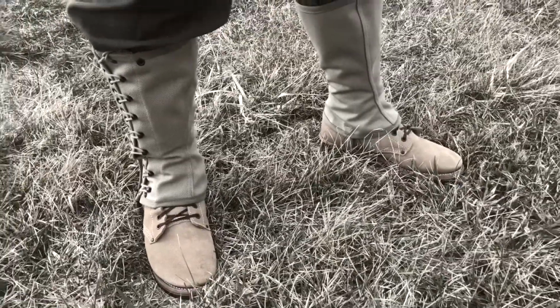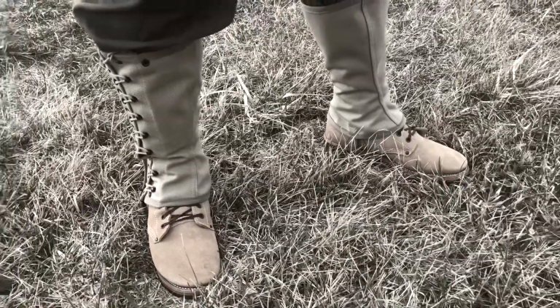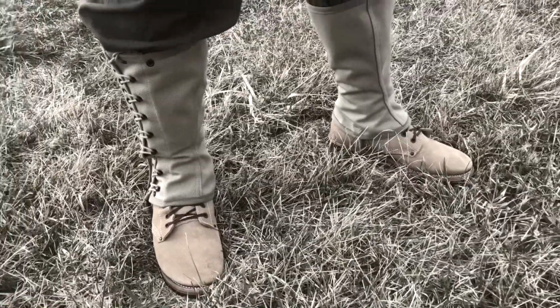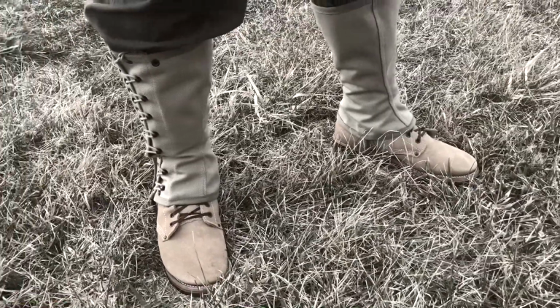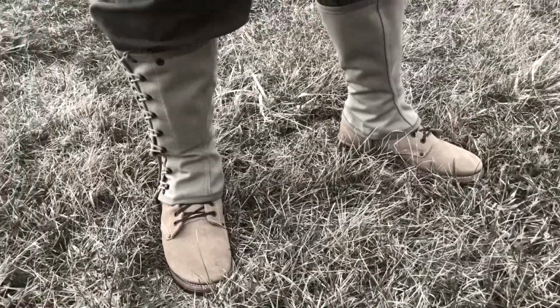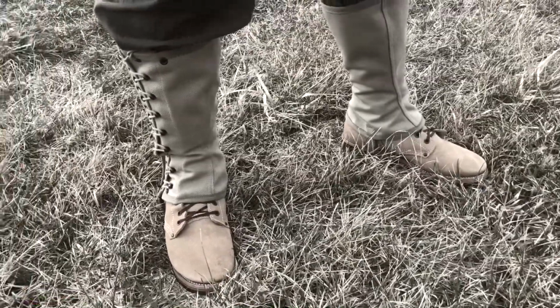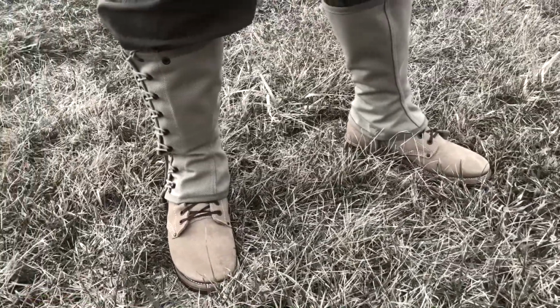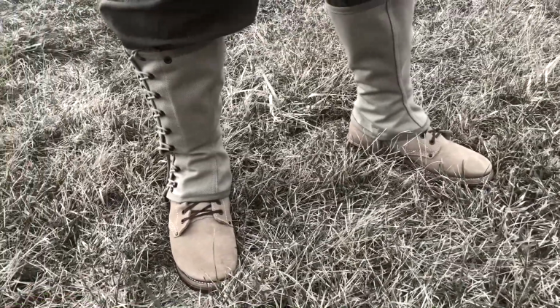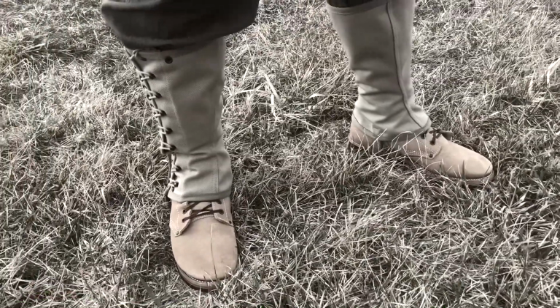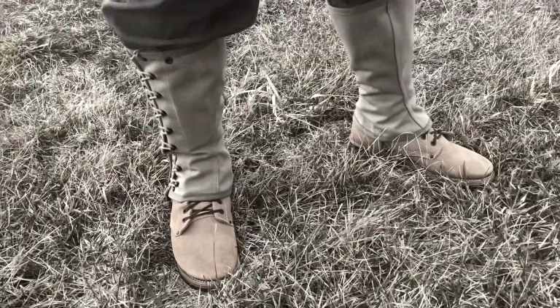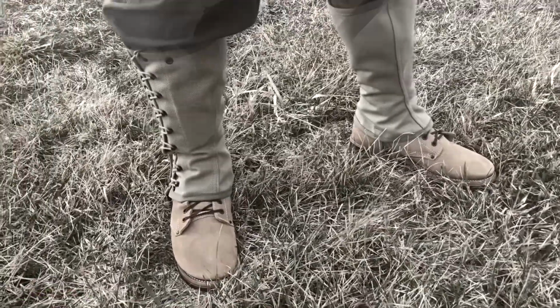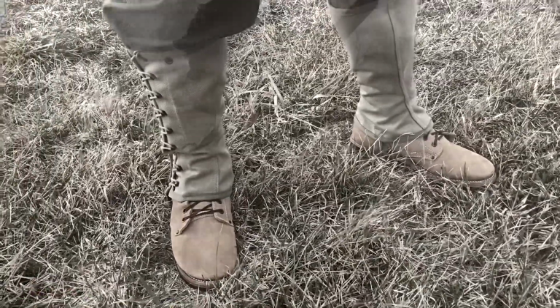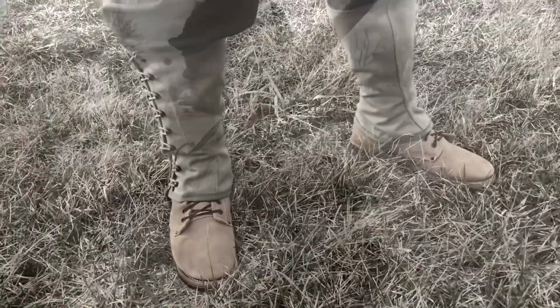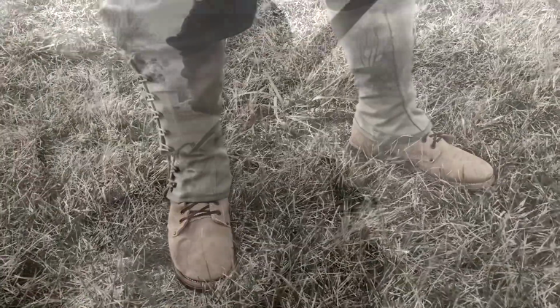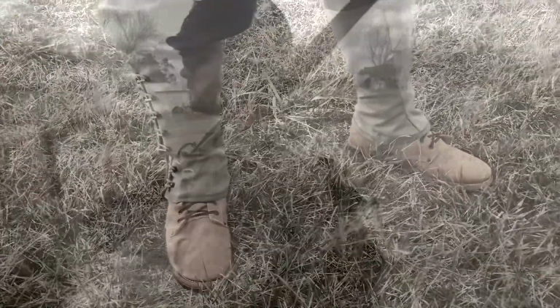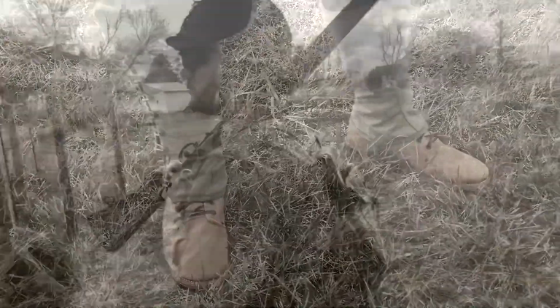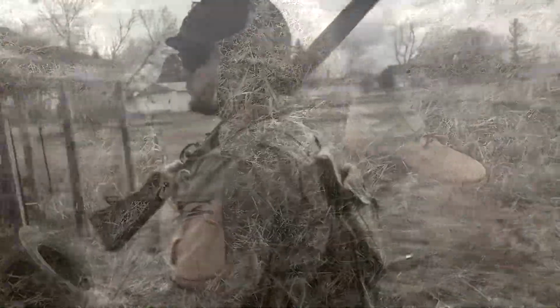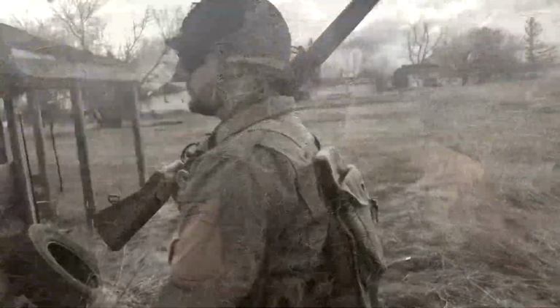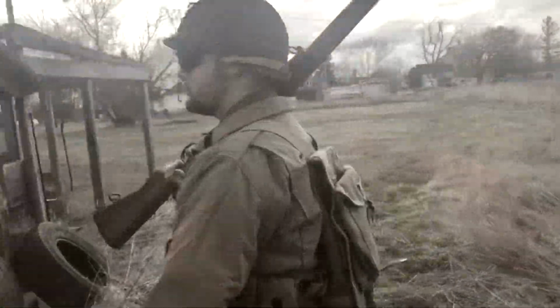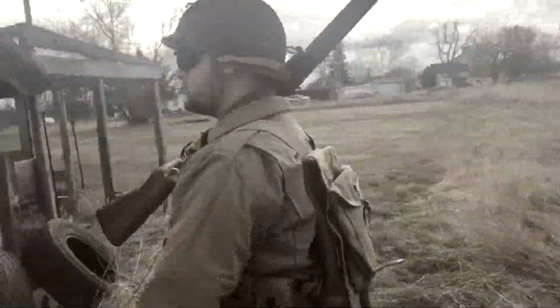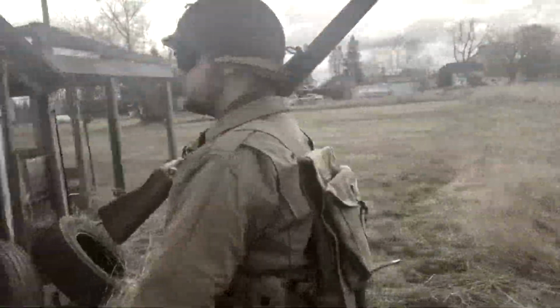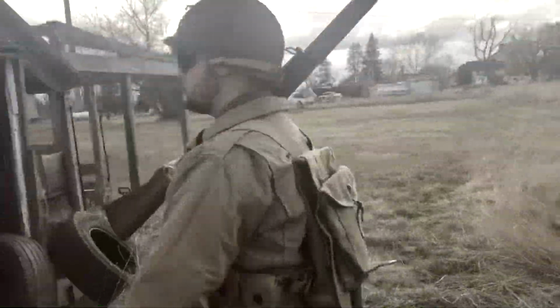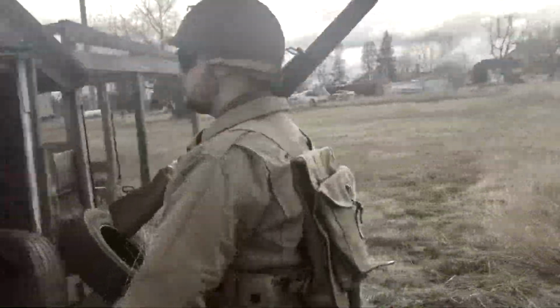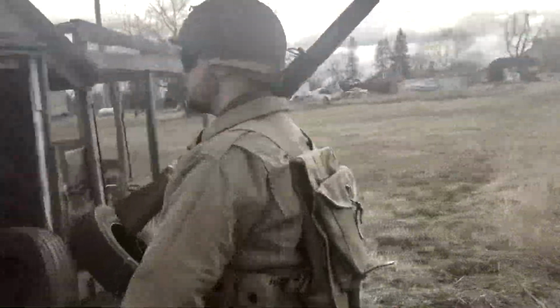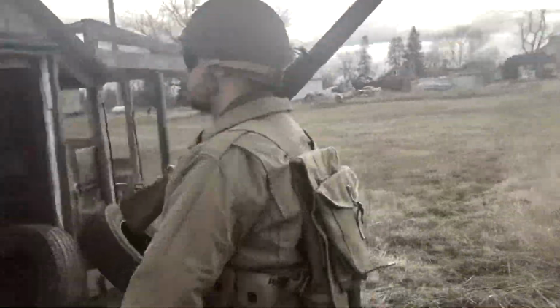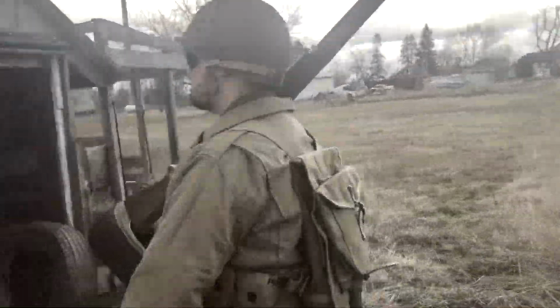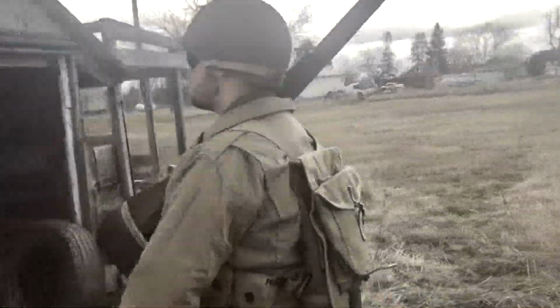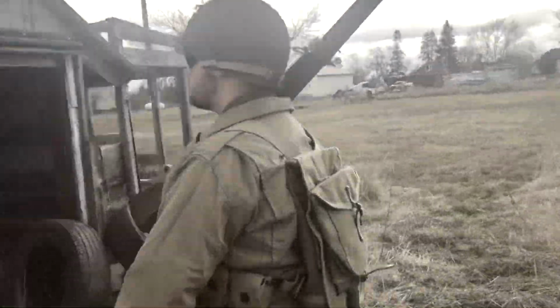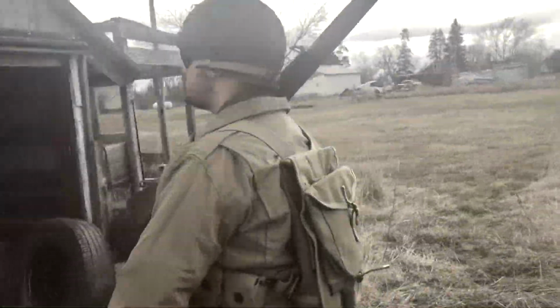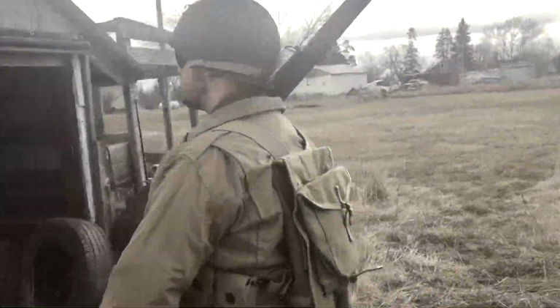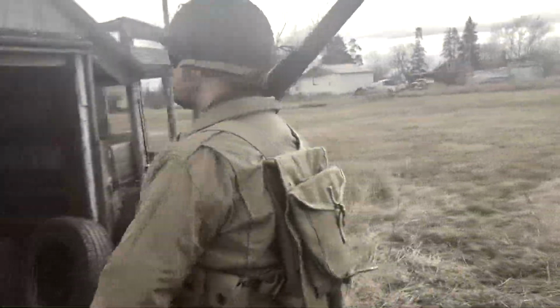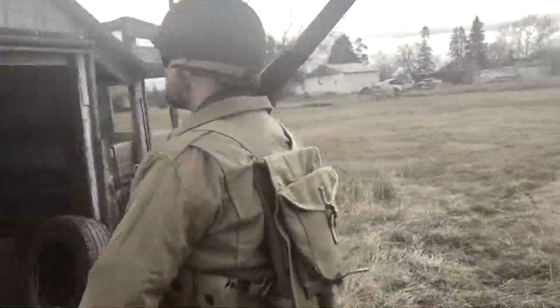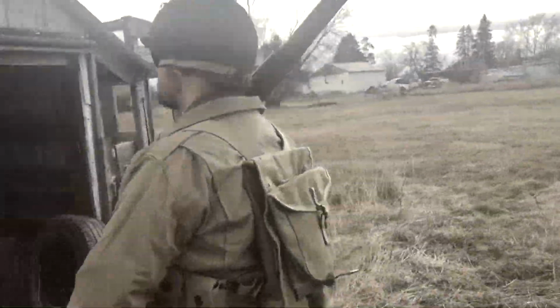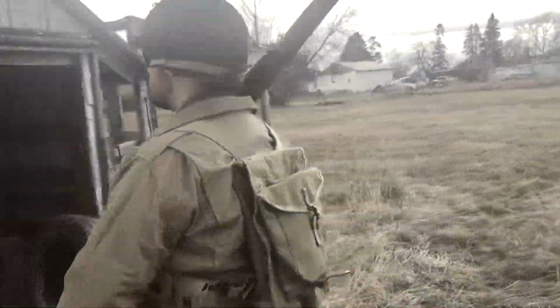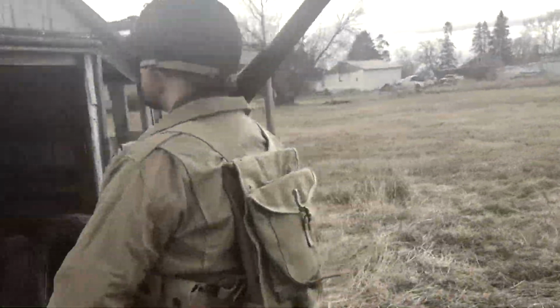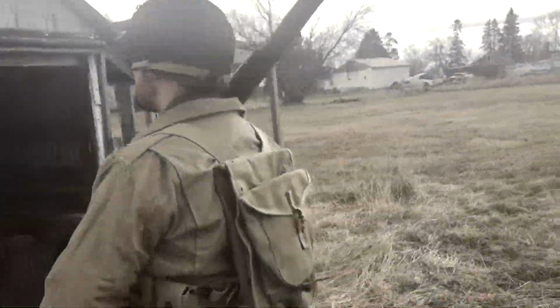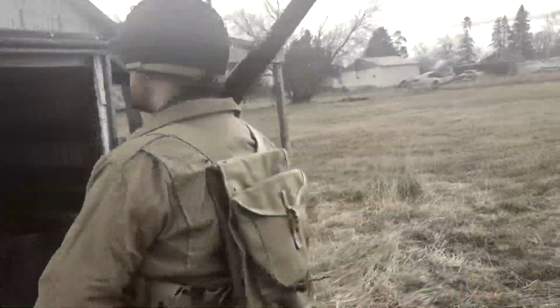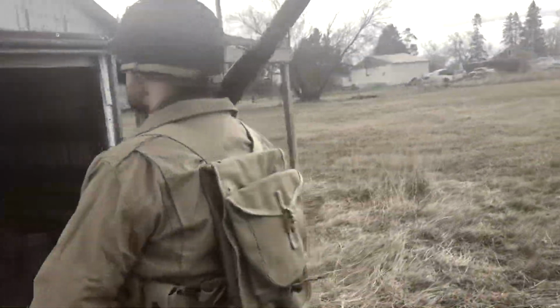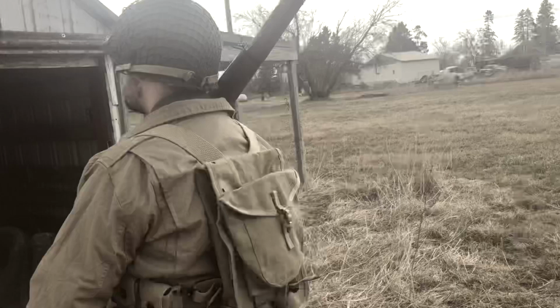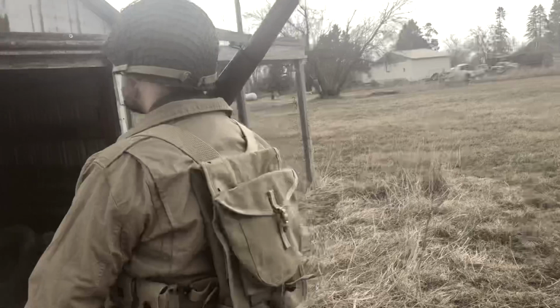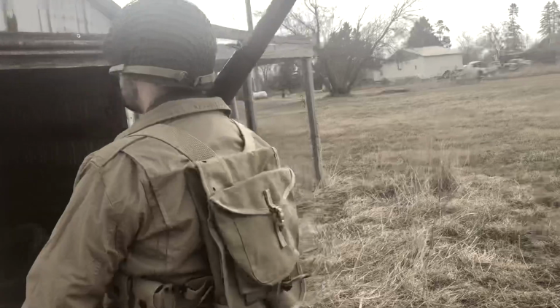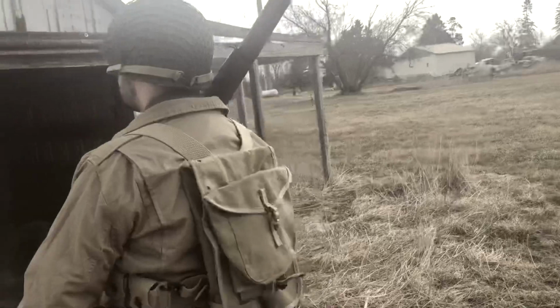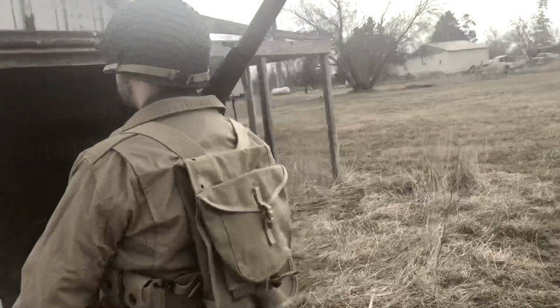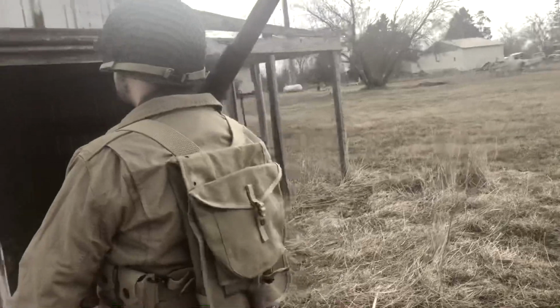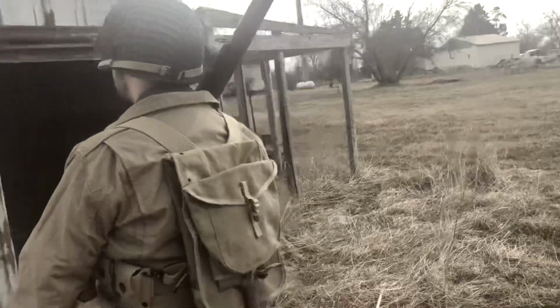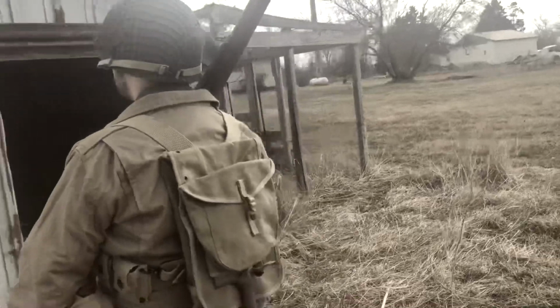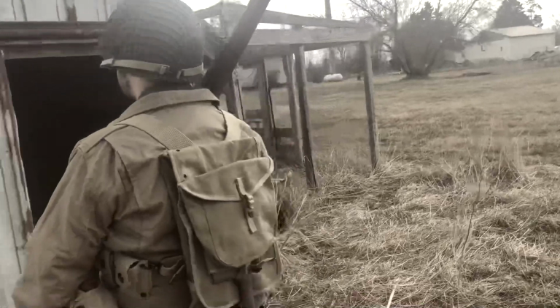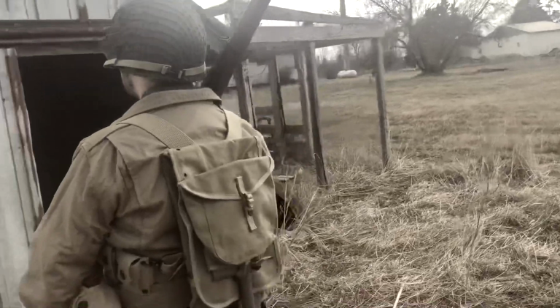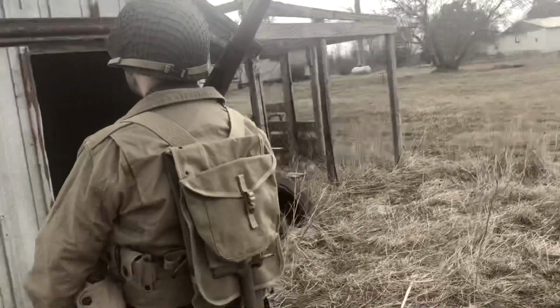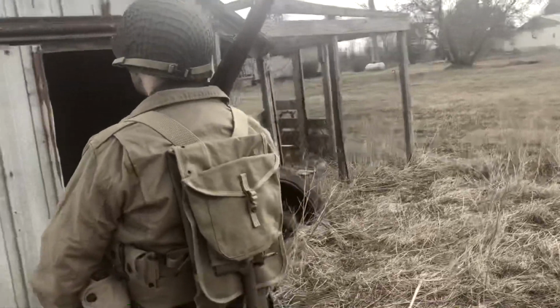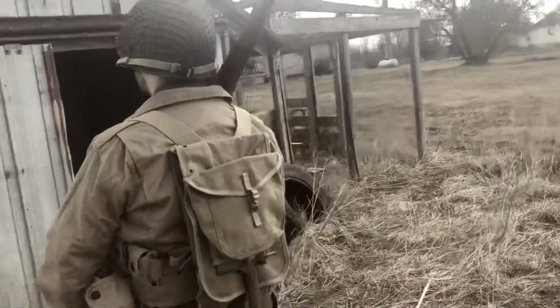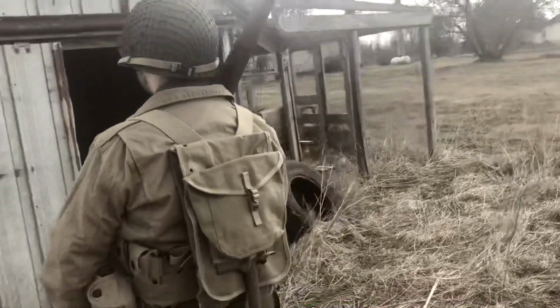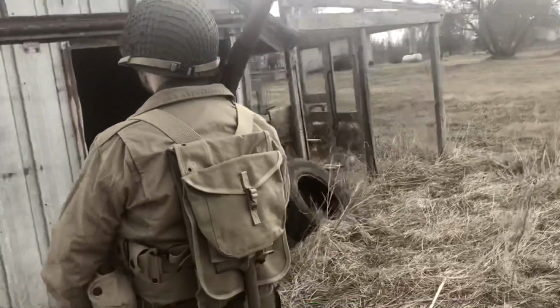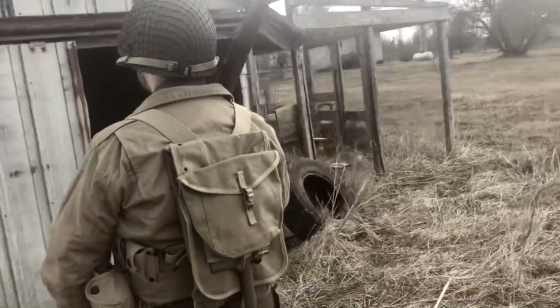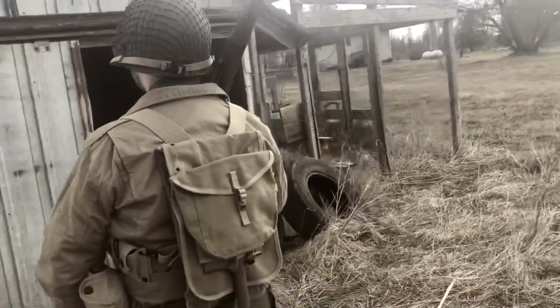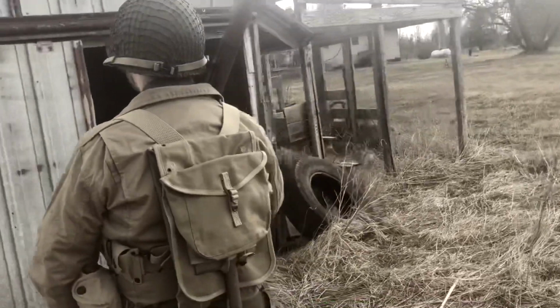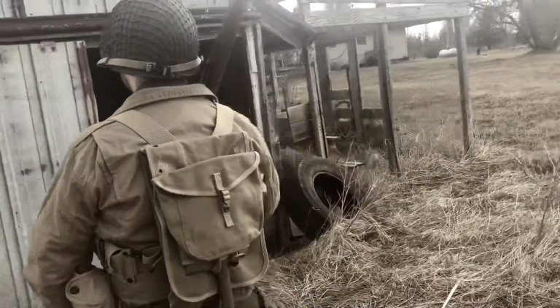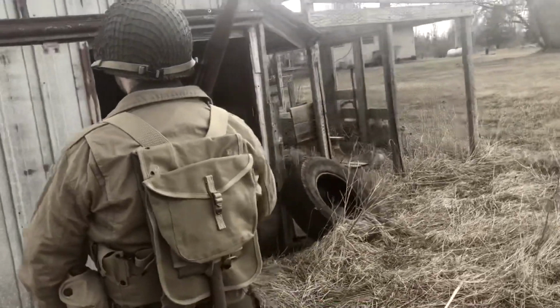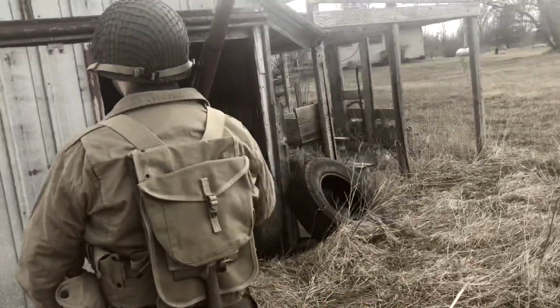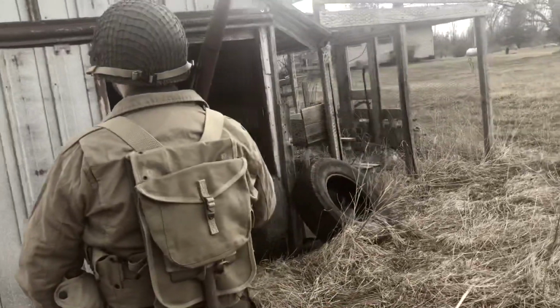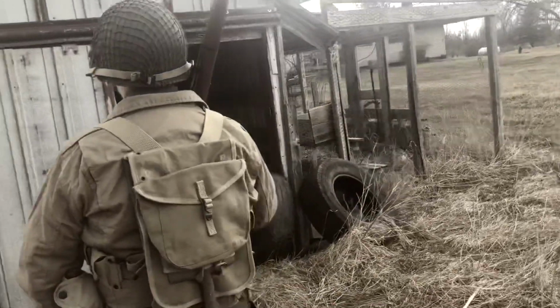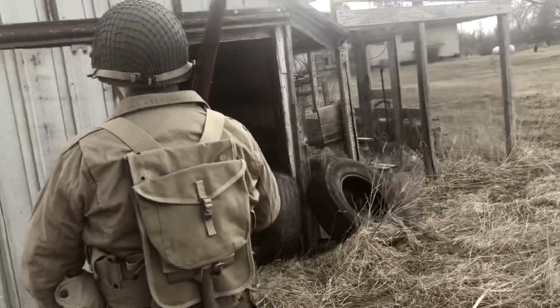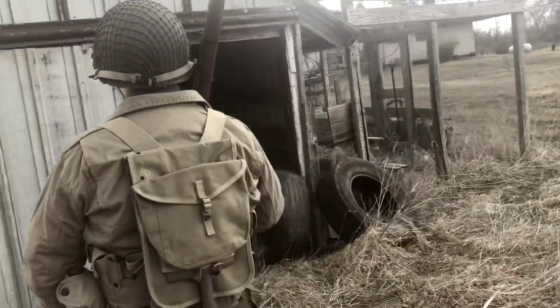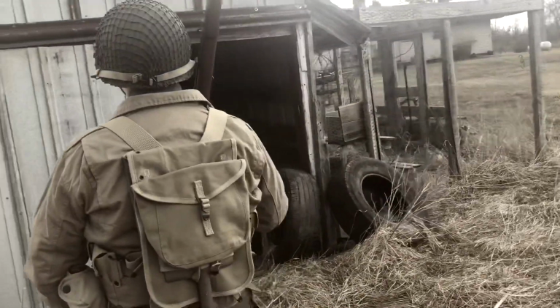I think I might have got the wrong boots though. If I'm not mistaken, they use the more leather, darker style boot.